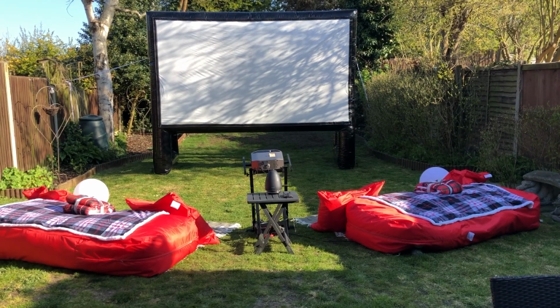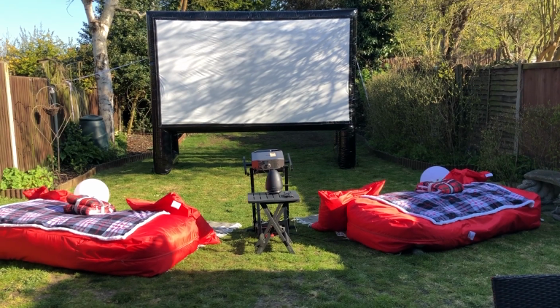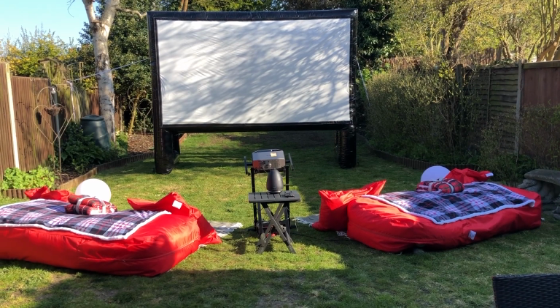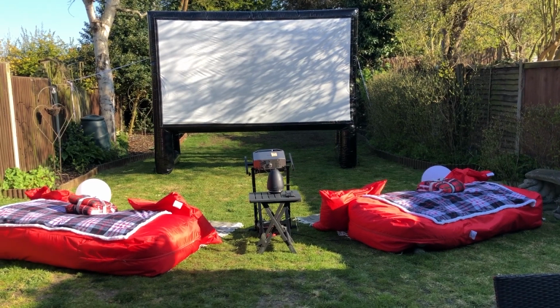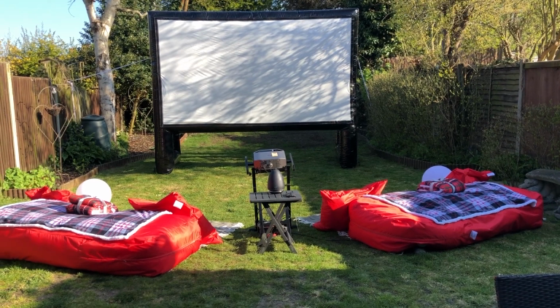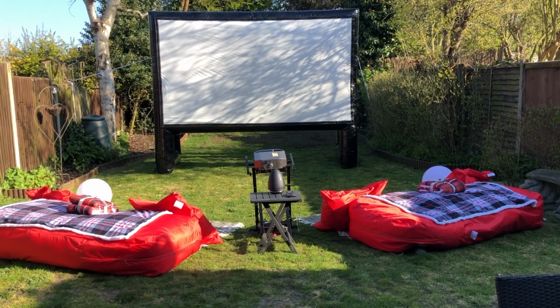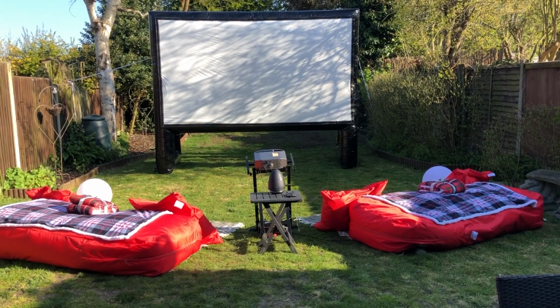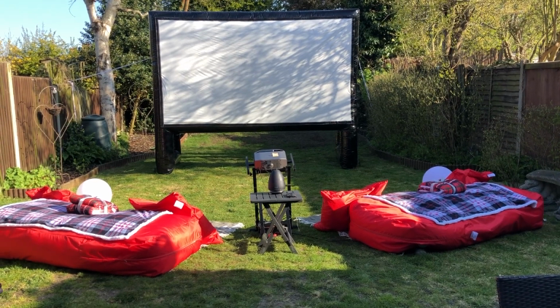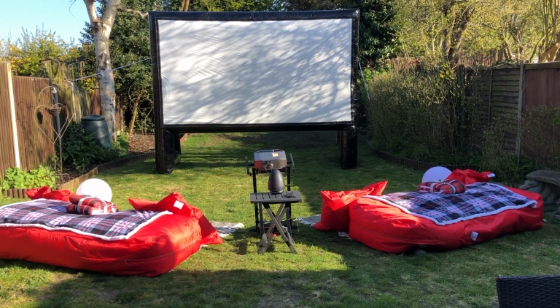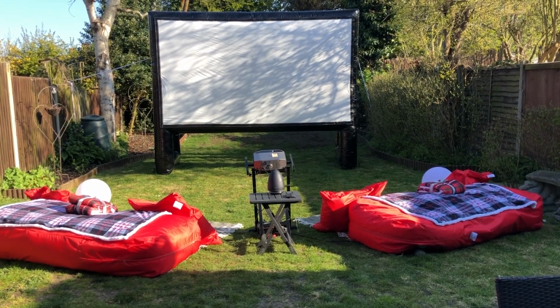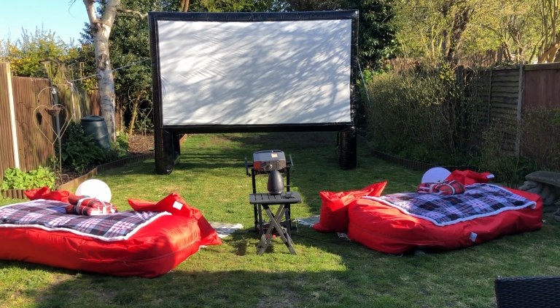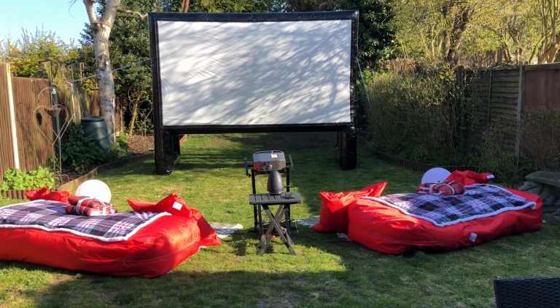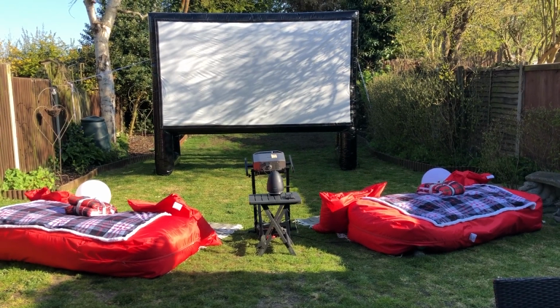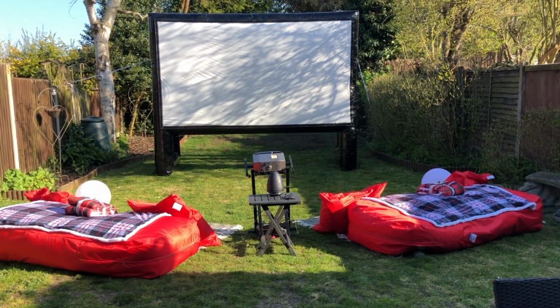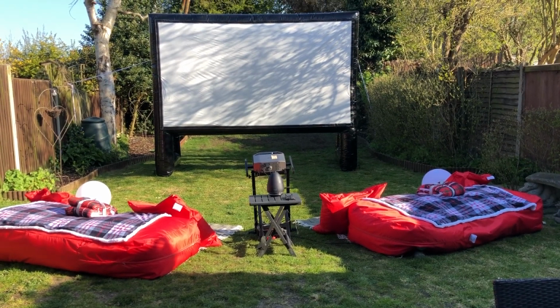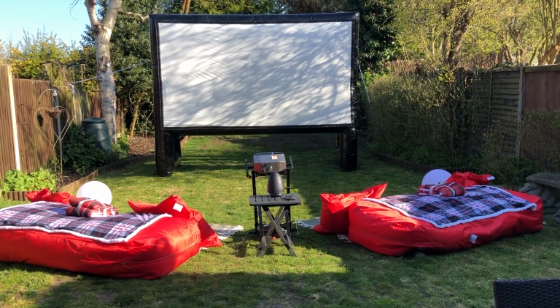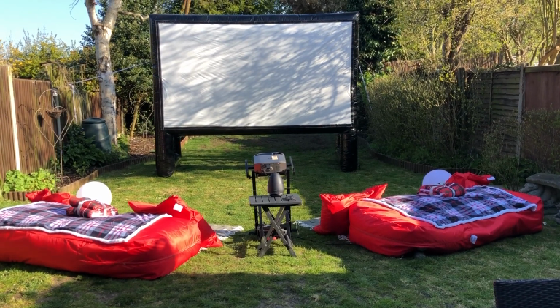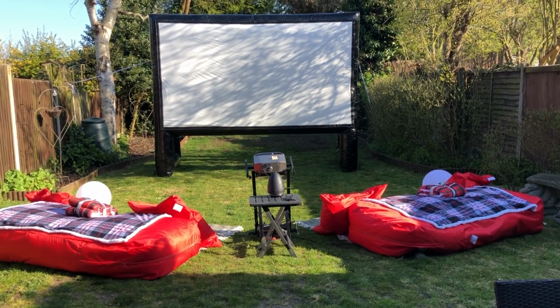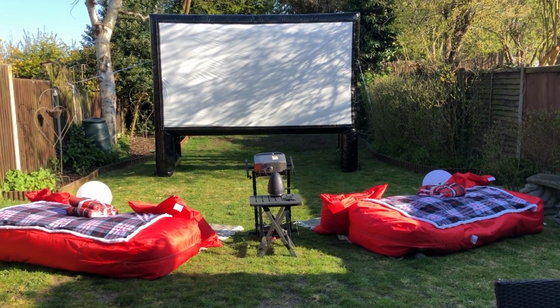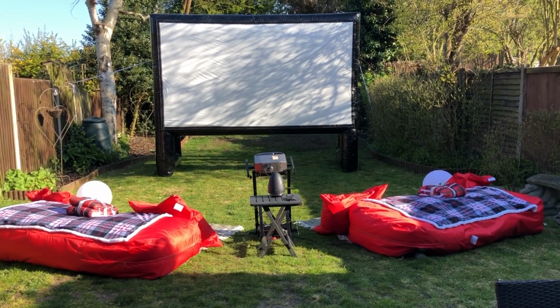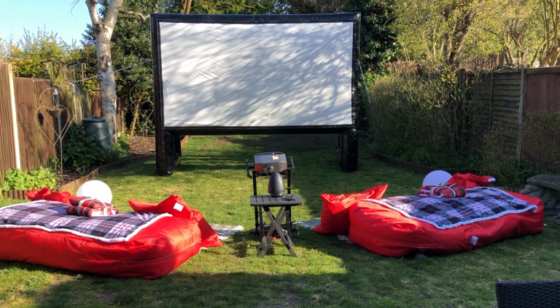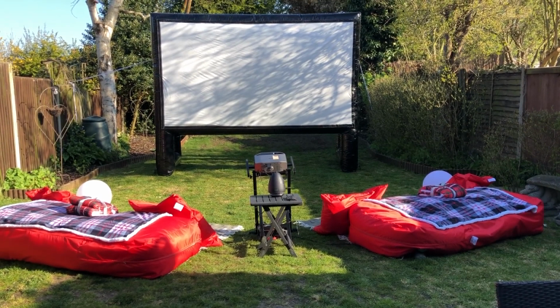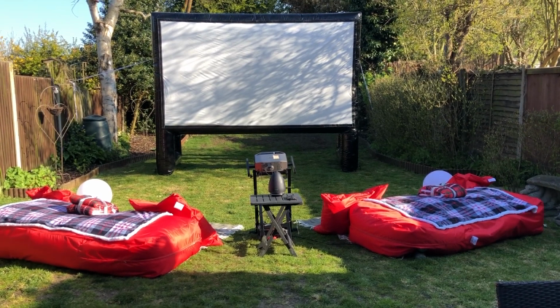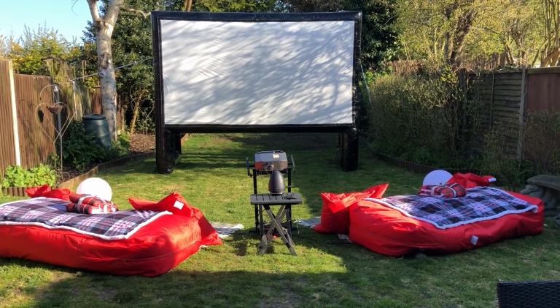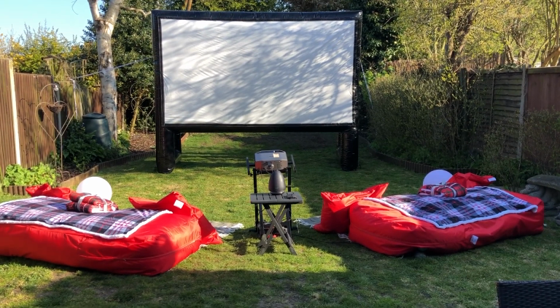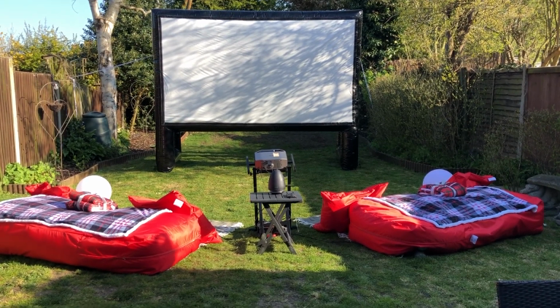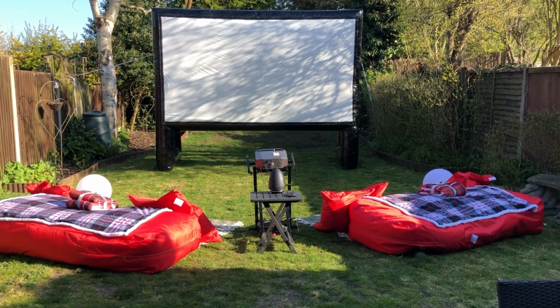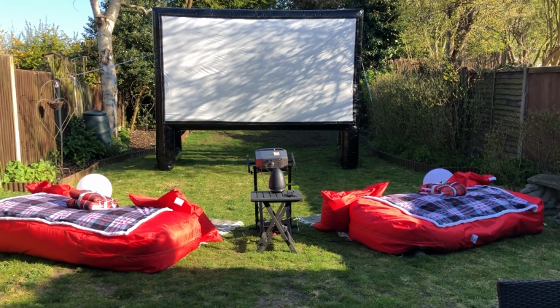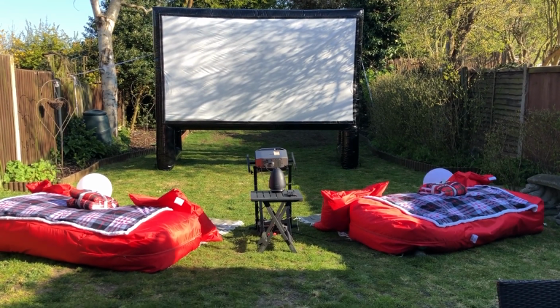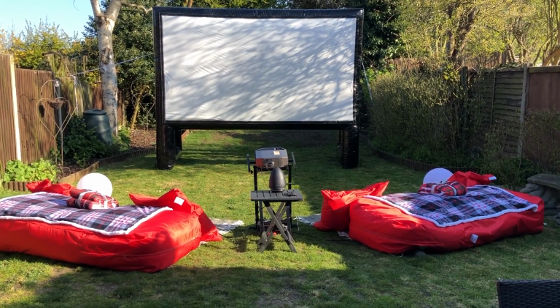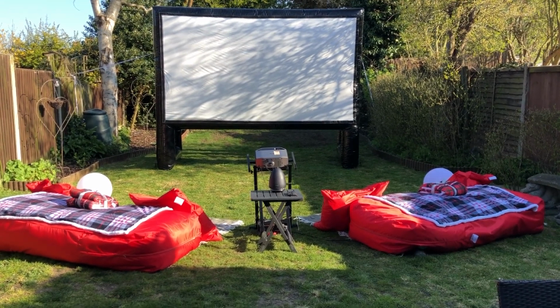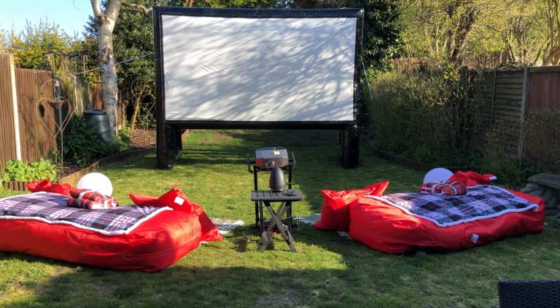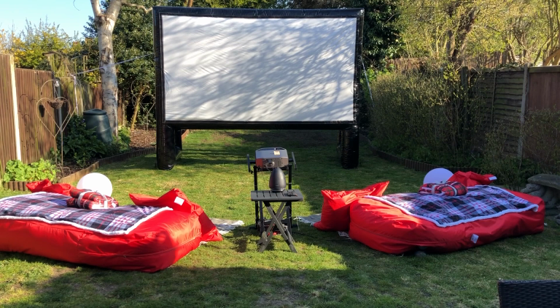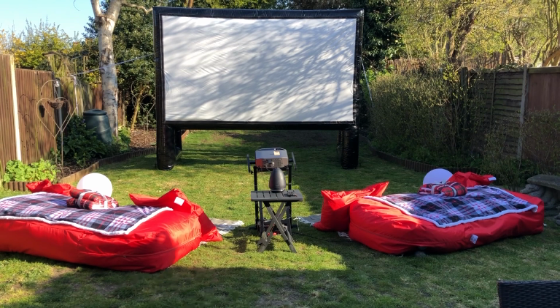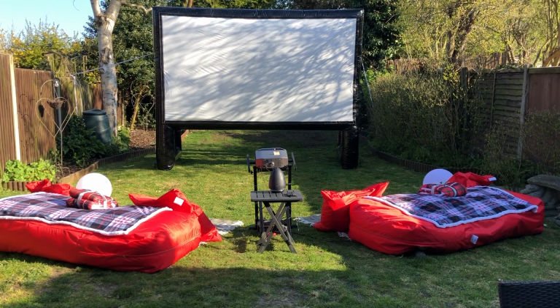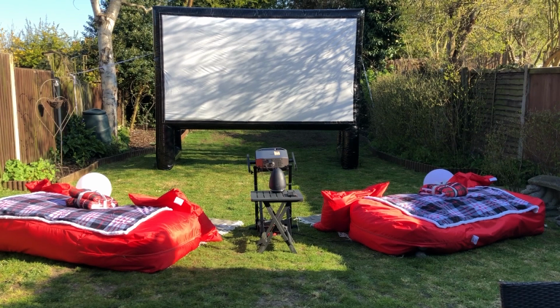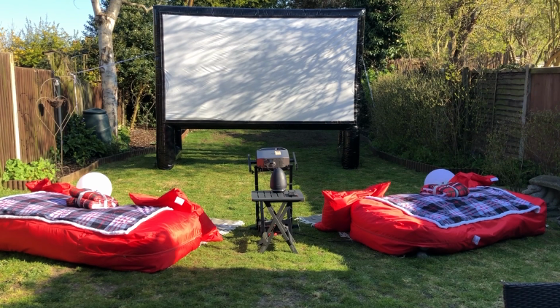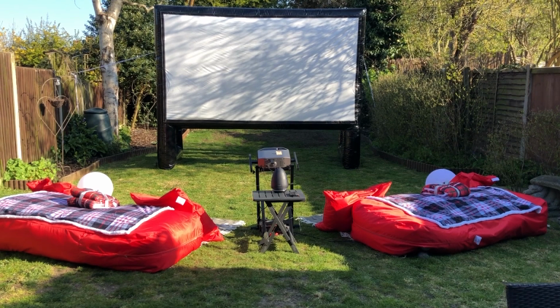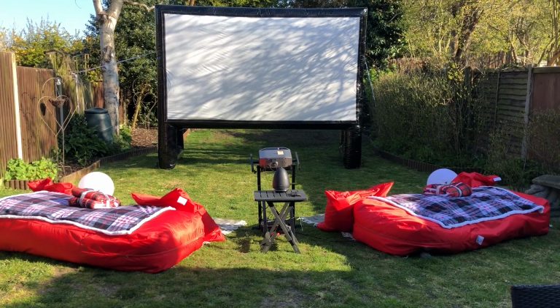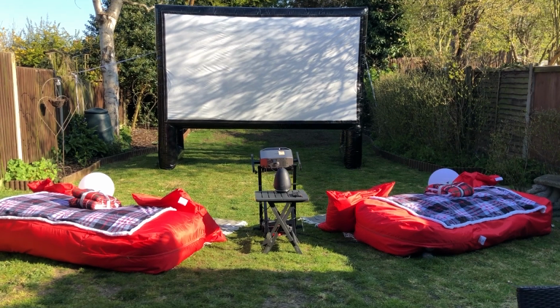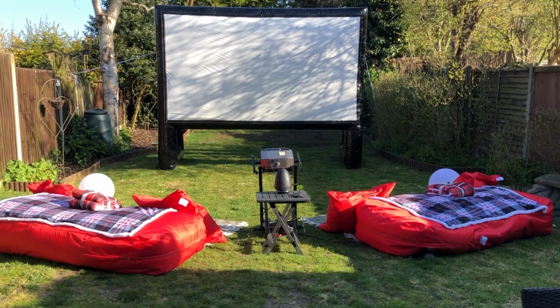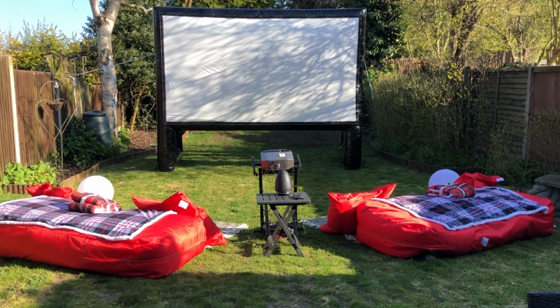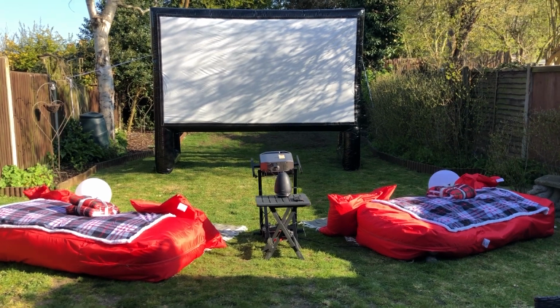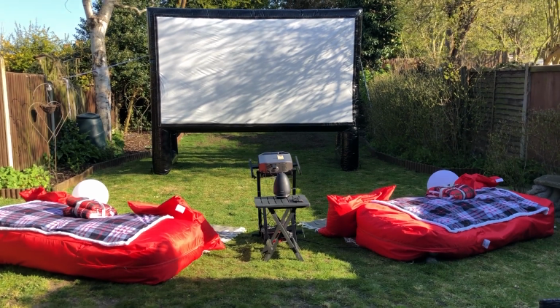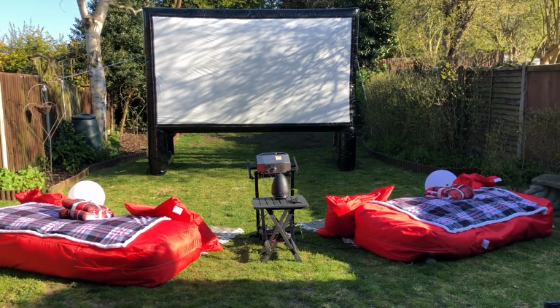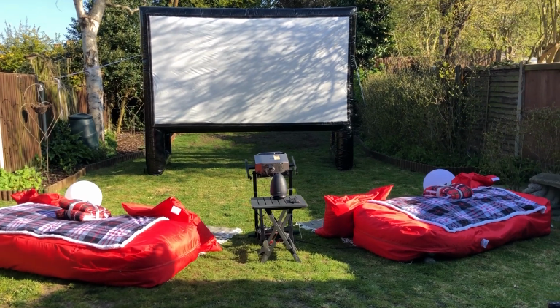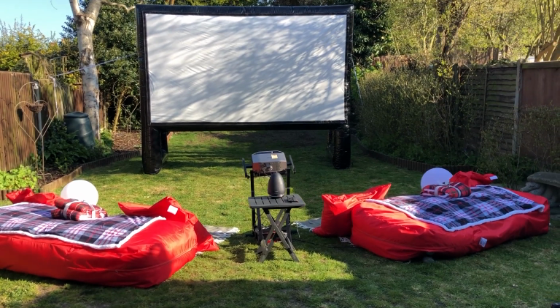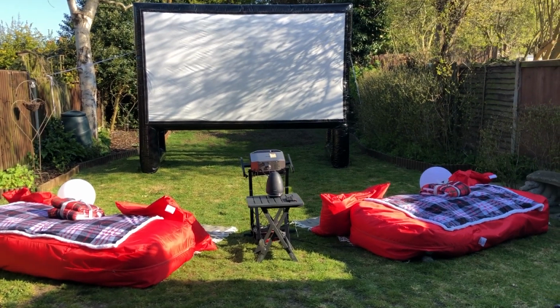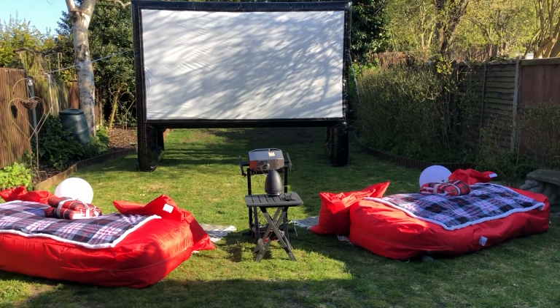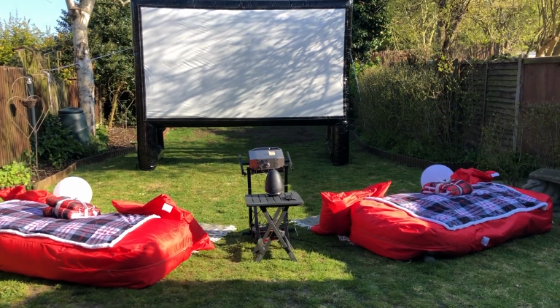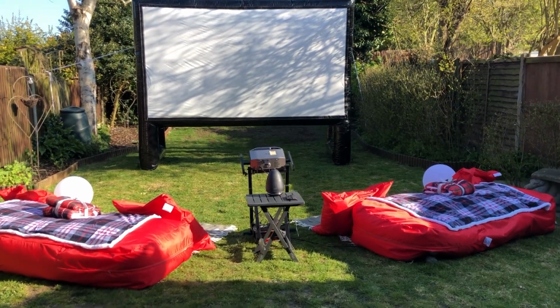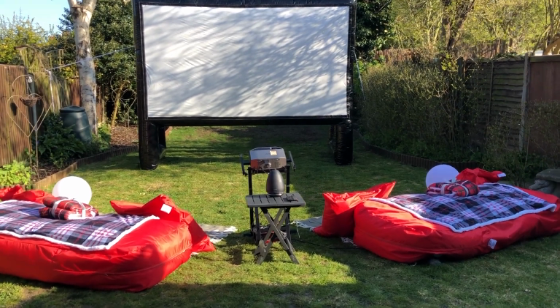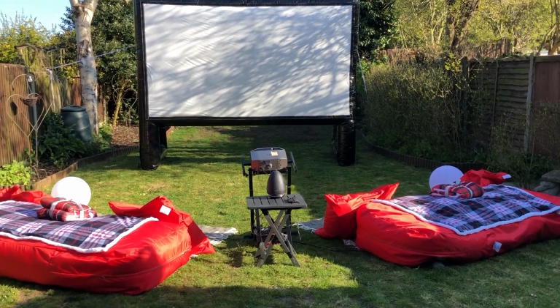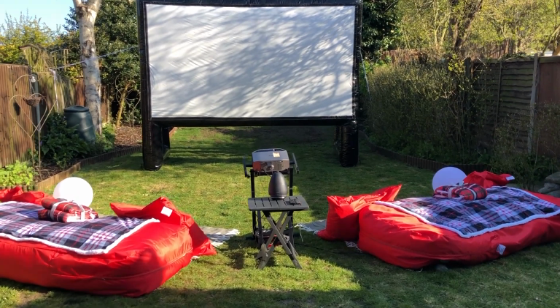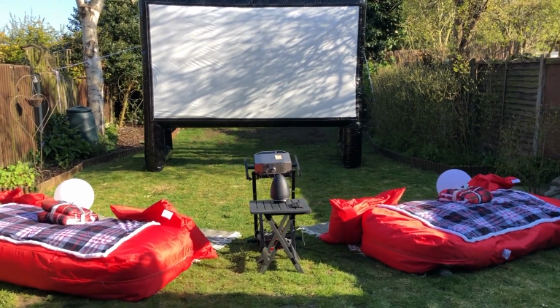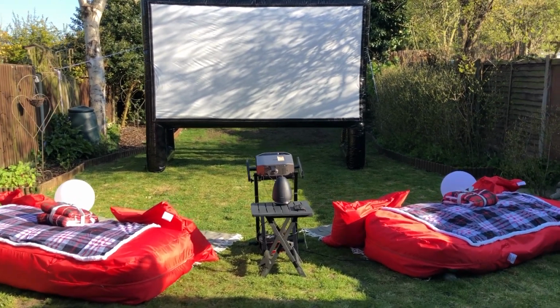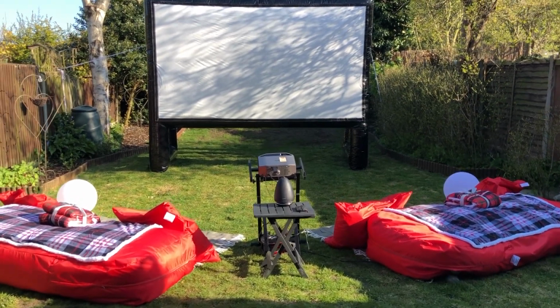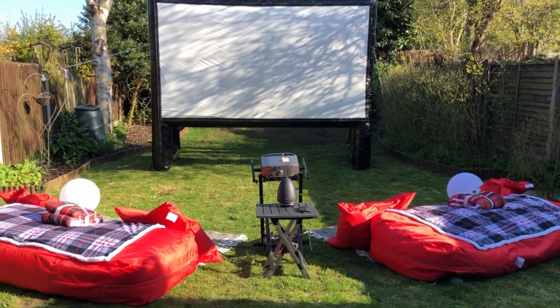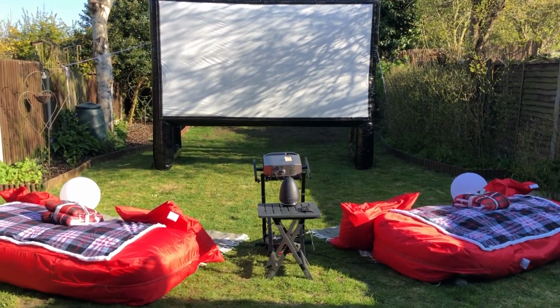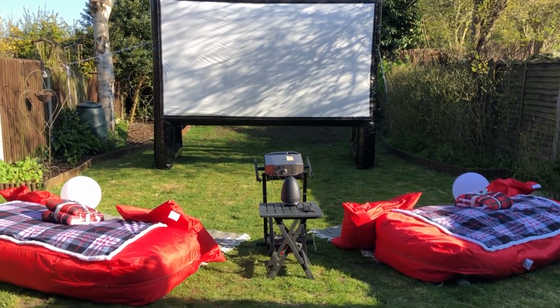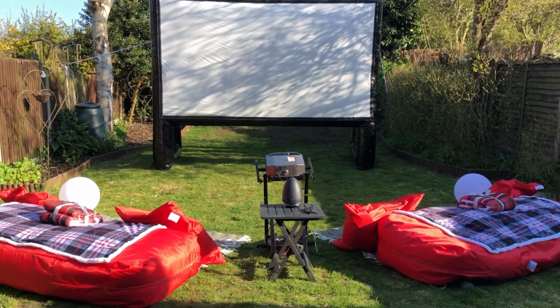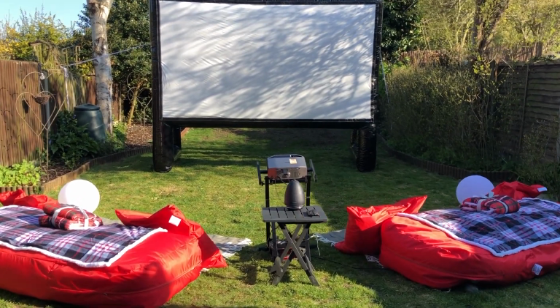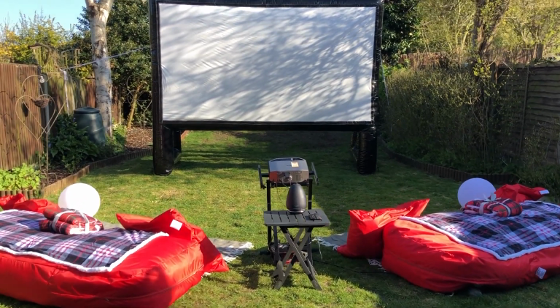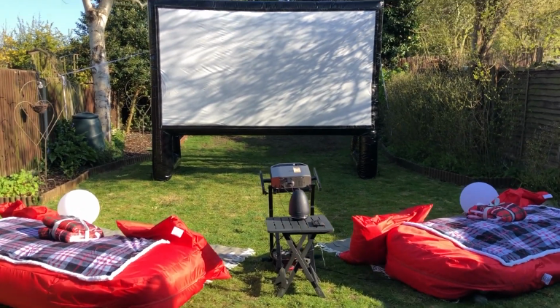We have just set up the home cinema for the first time. I'll just walk you around the package.